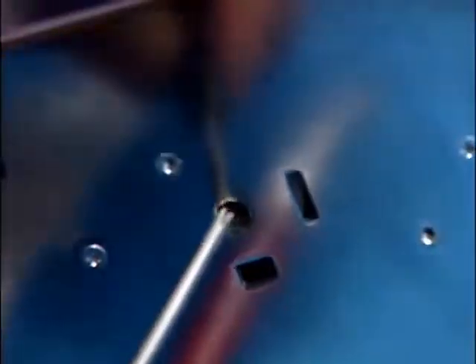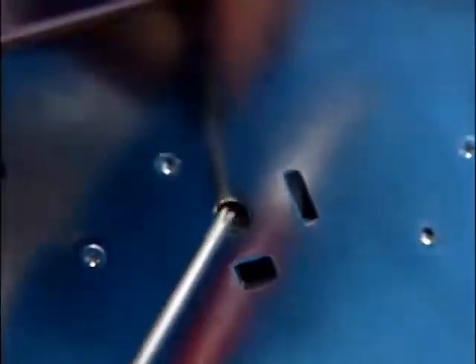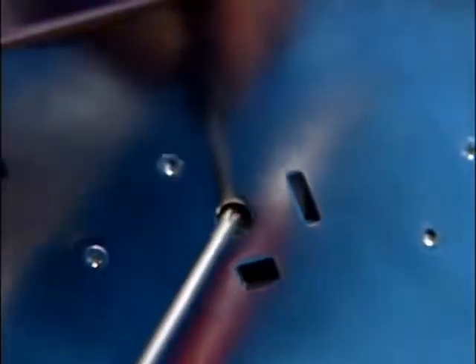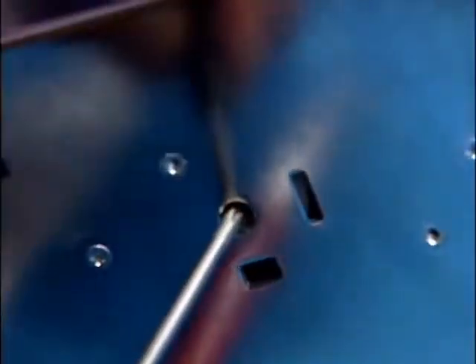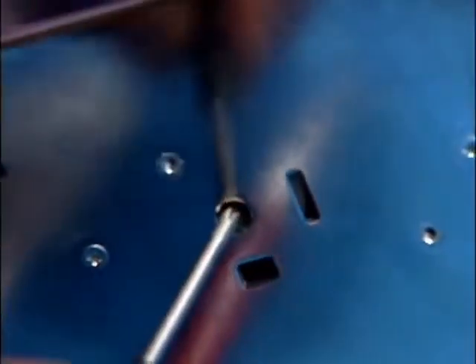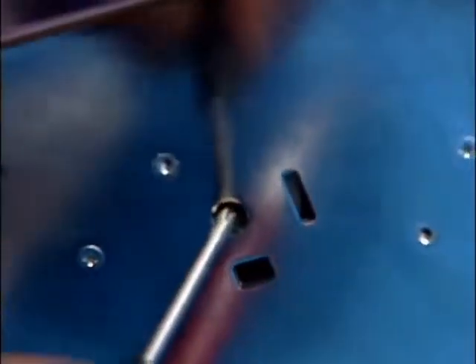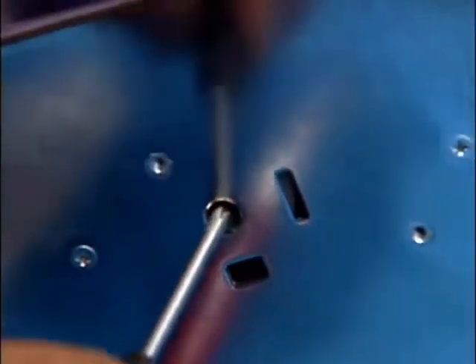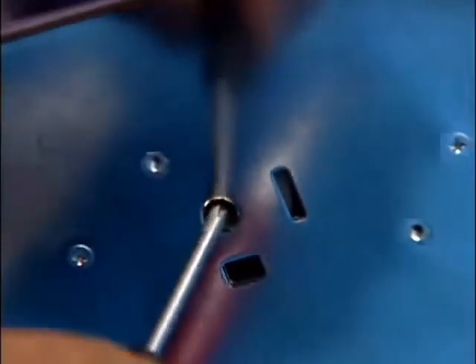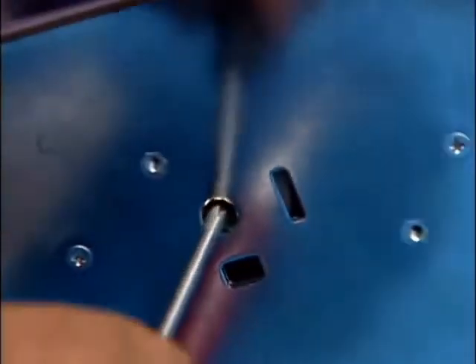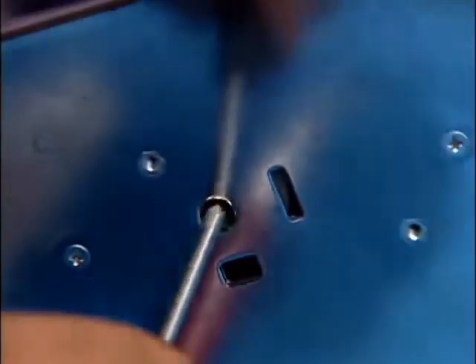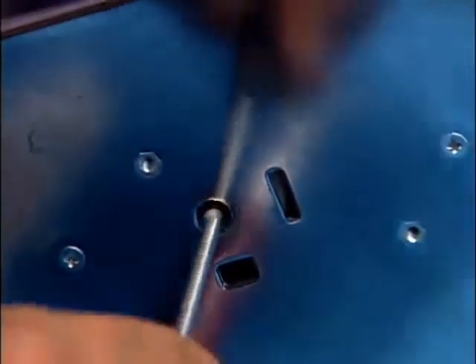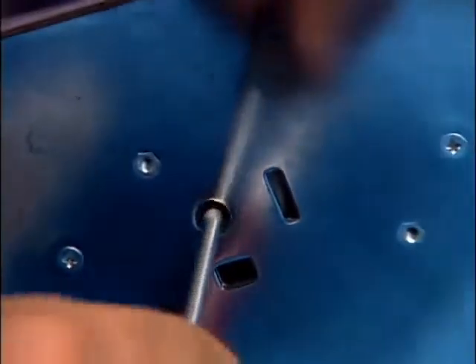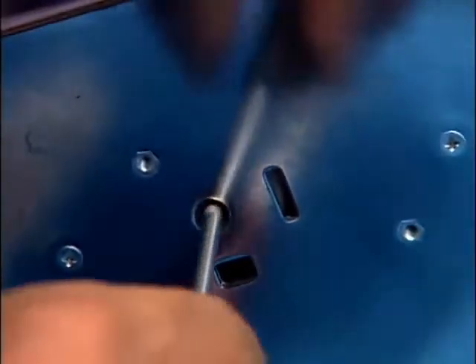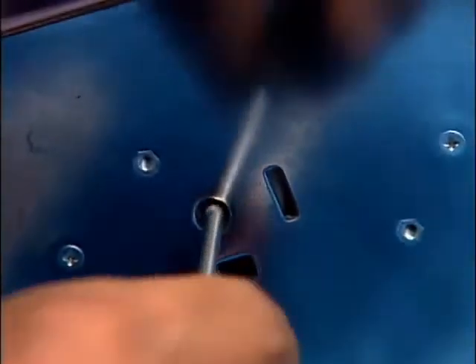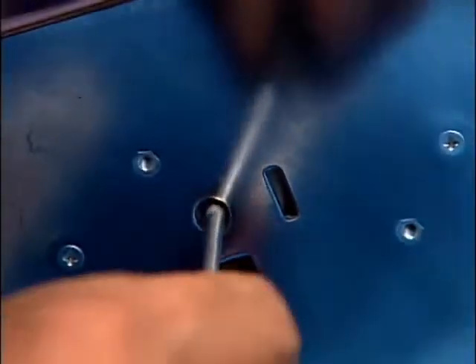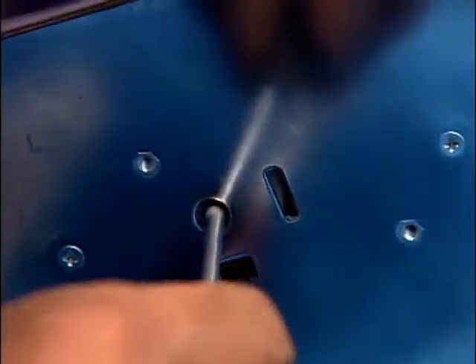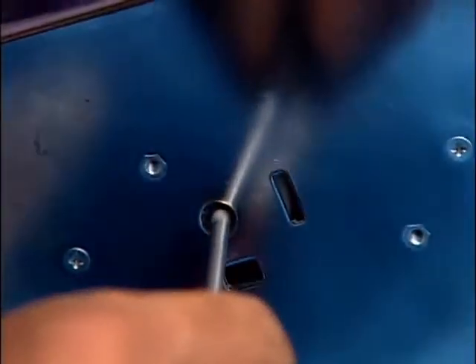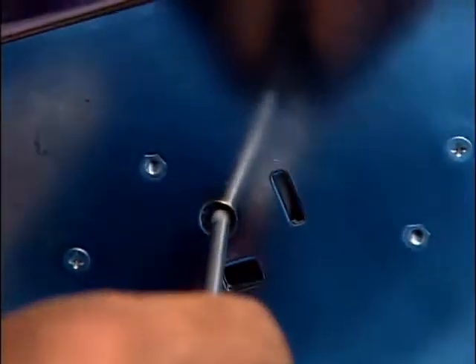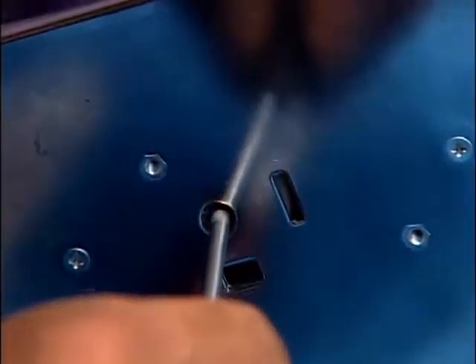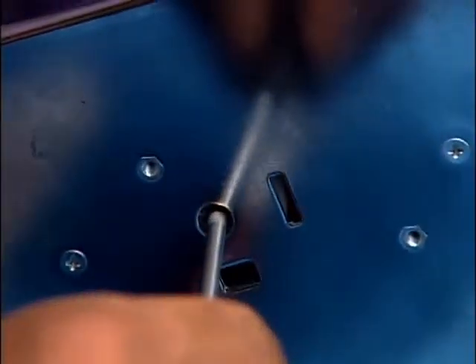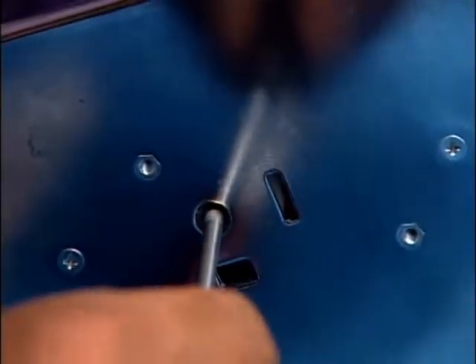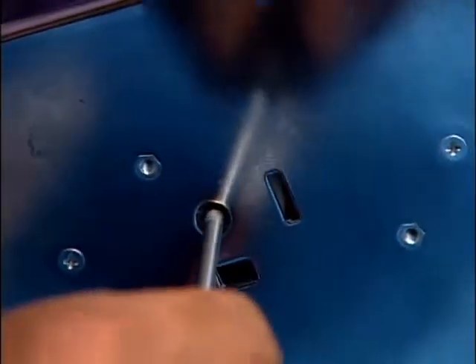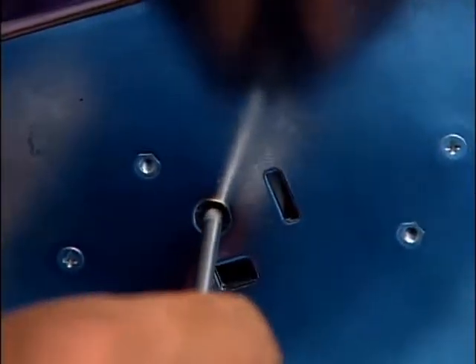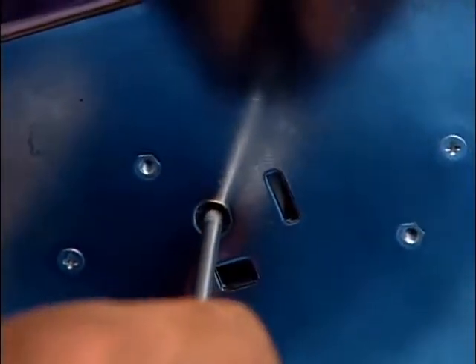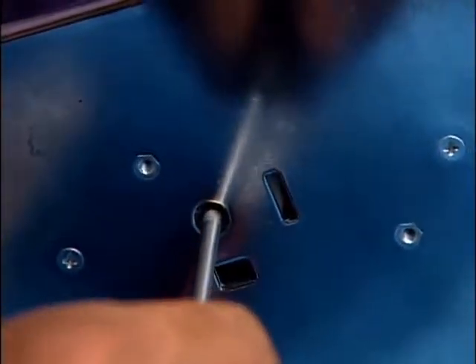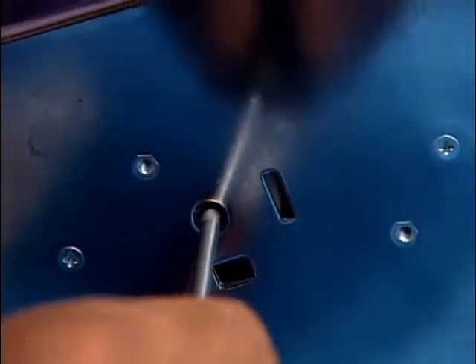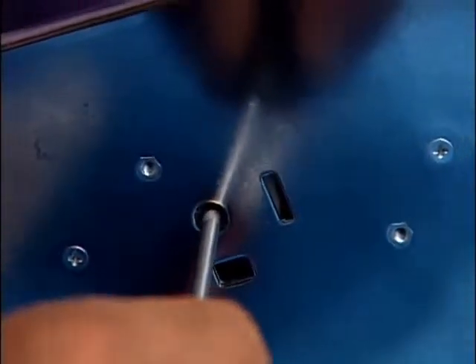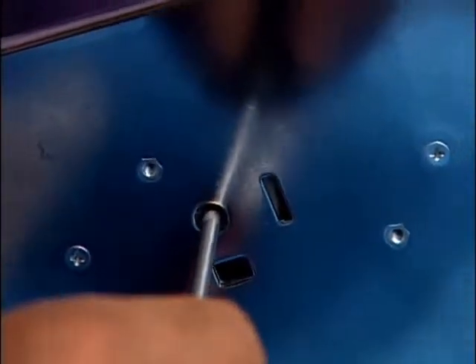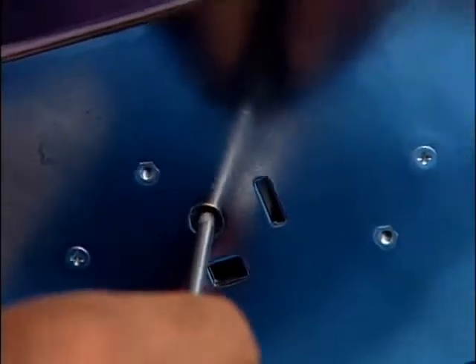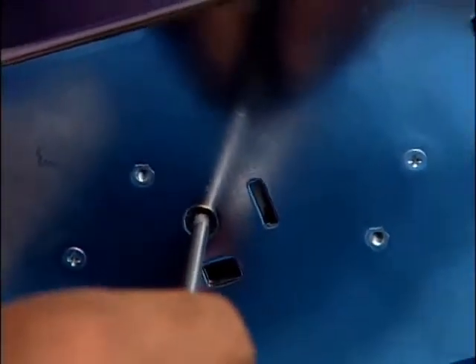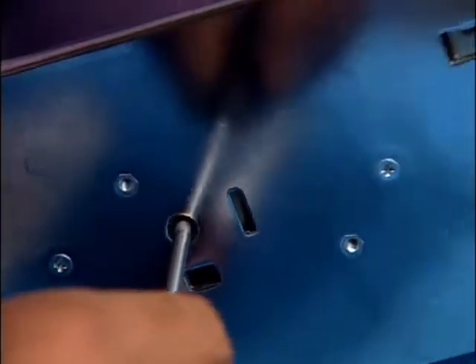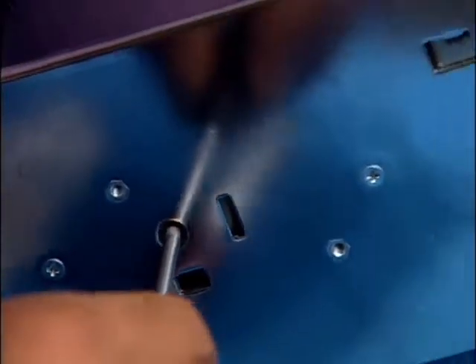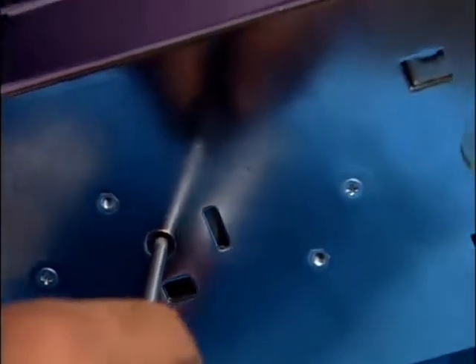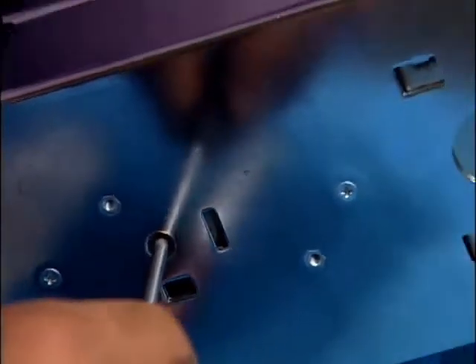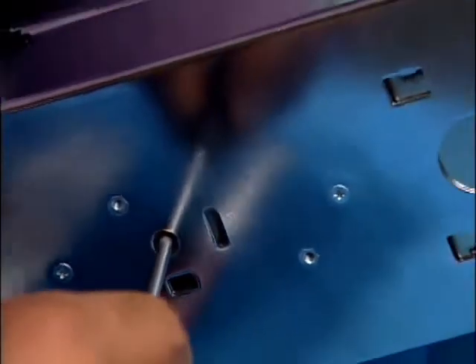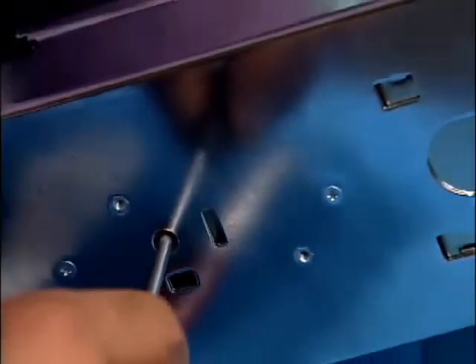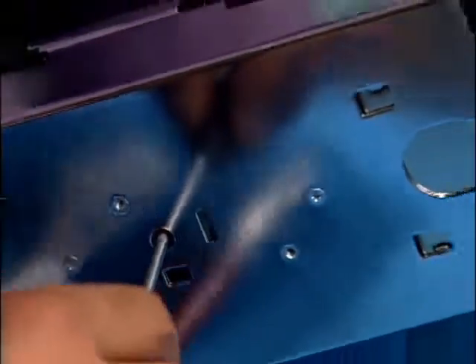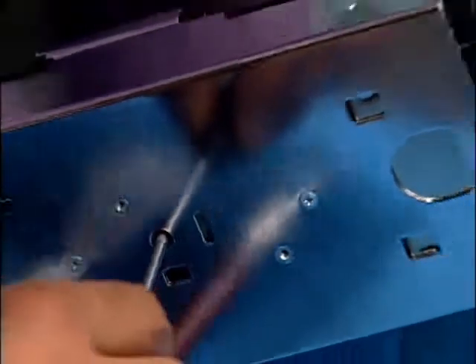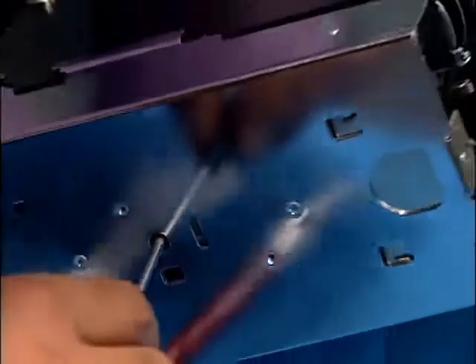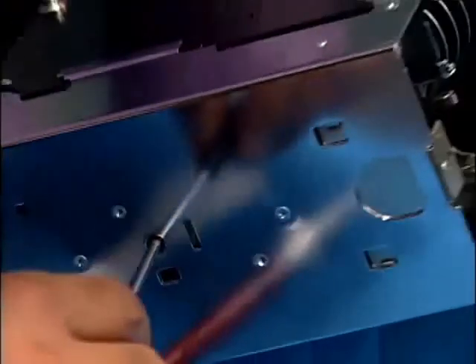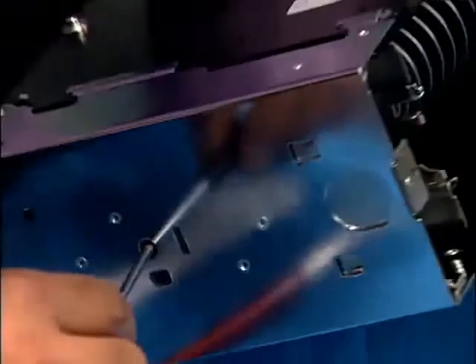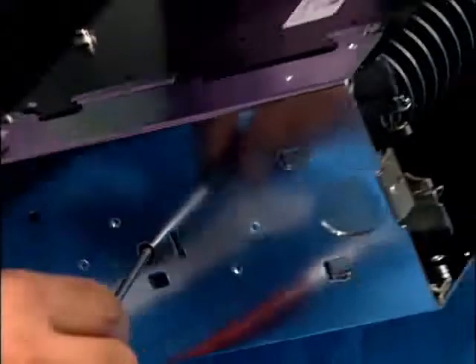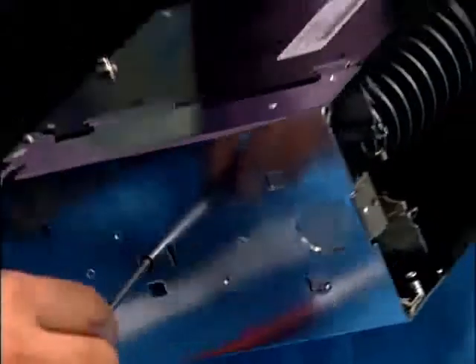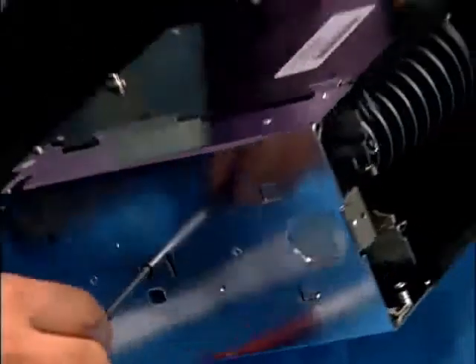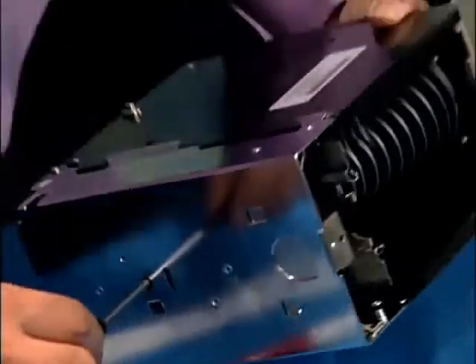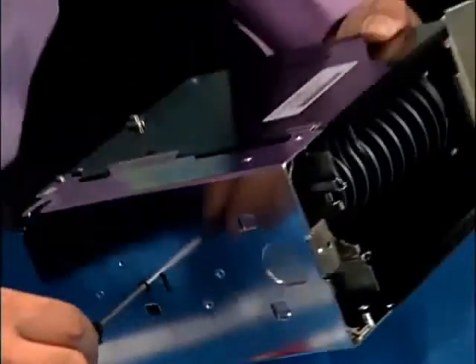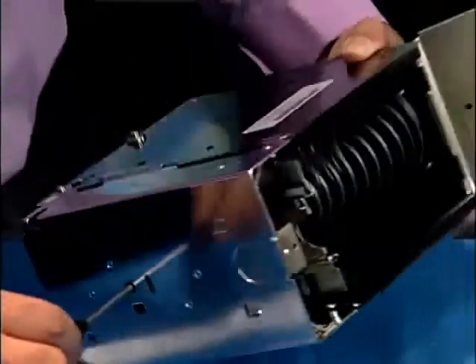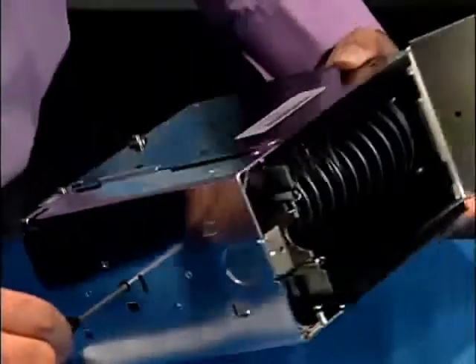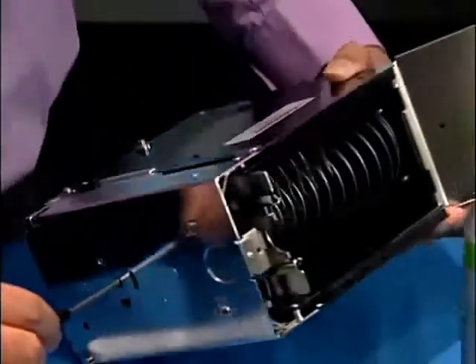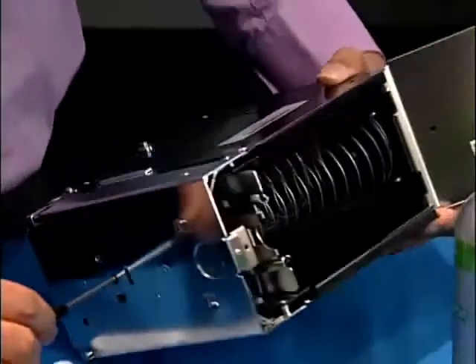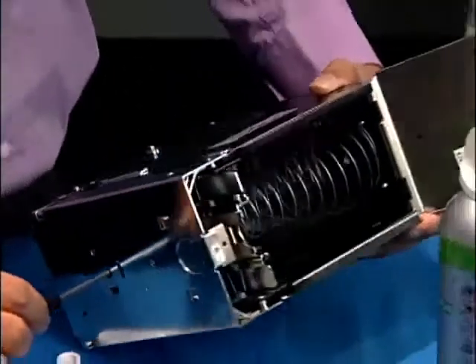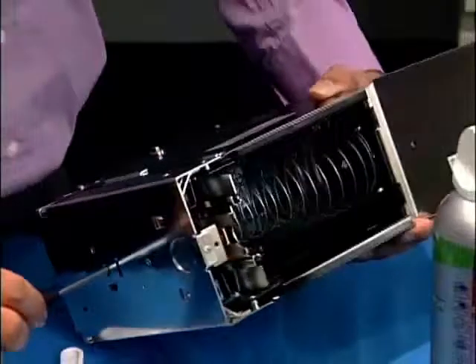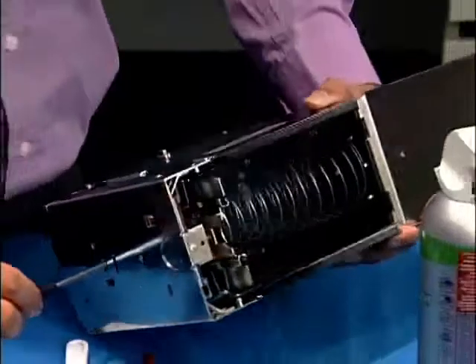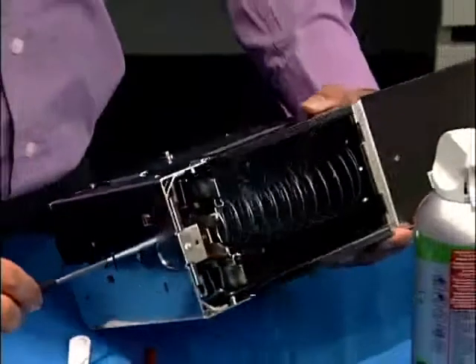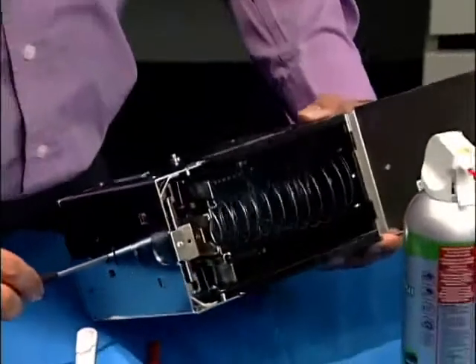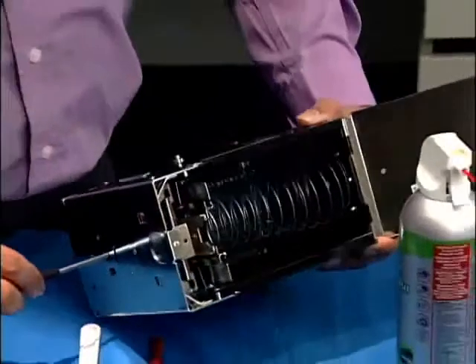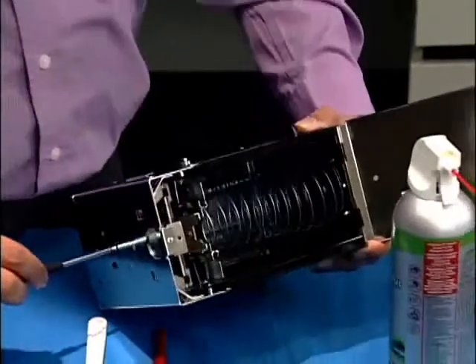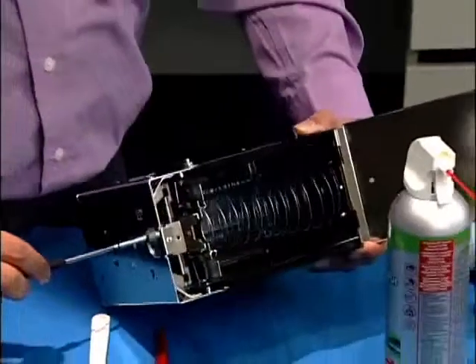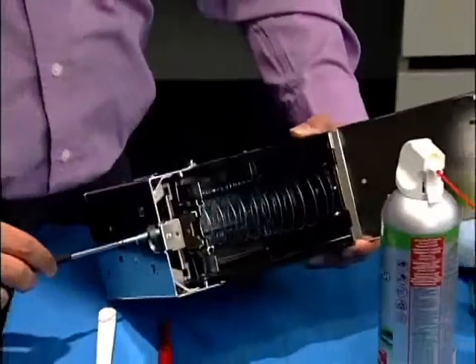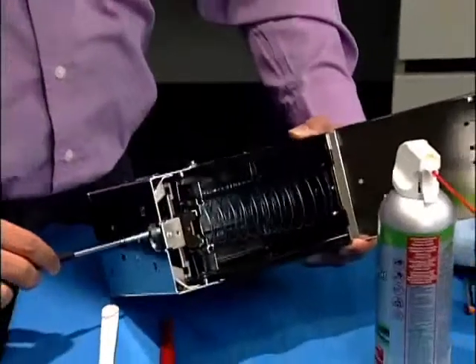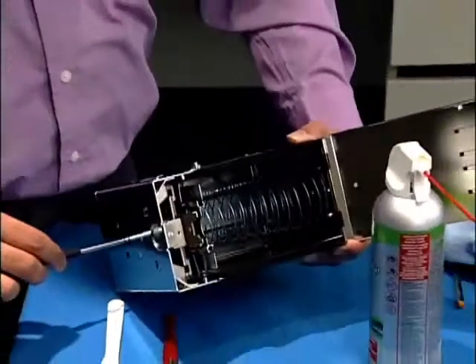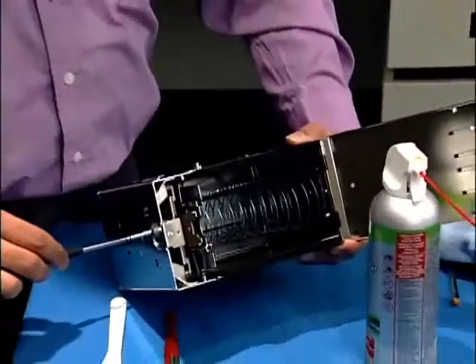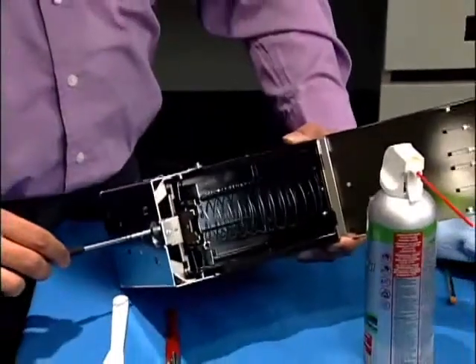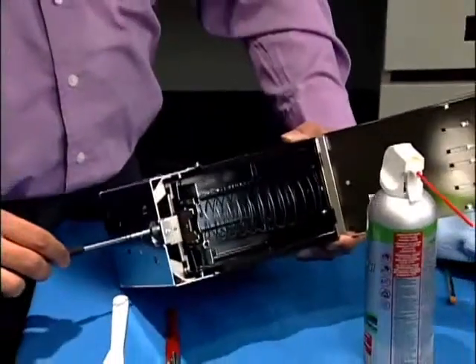Insert the Phillips screwdriver into the round hole and turn it to make sure the drop release mechanism works properly.